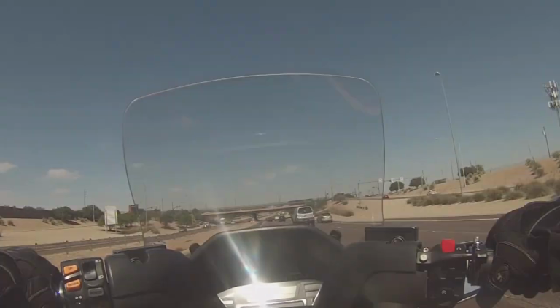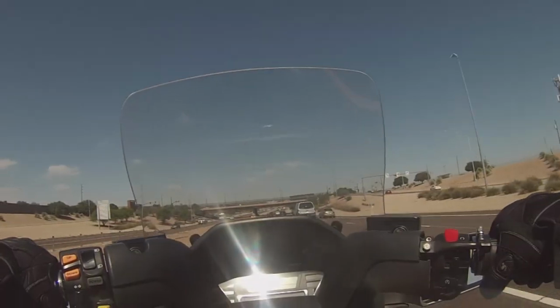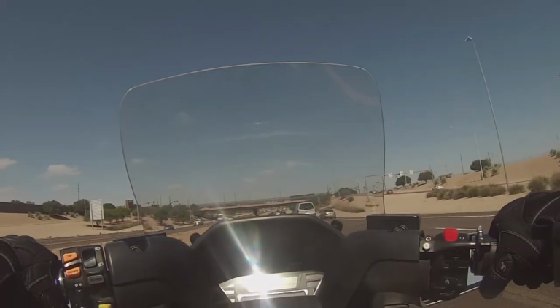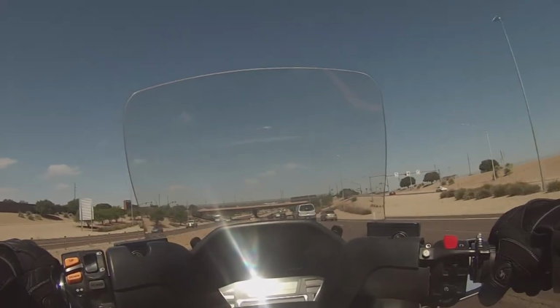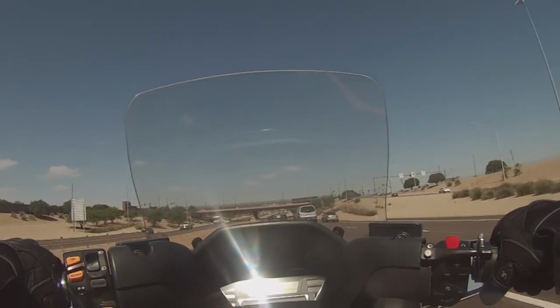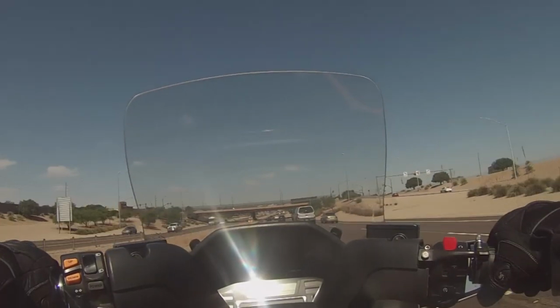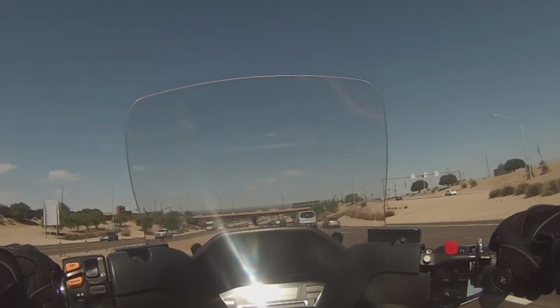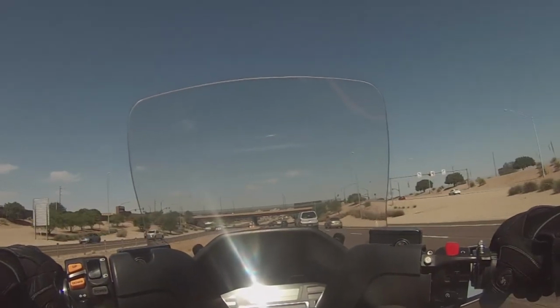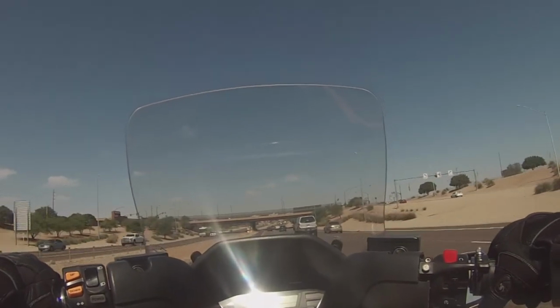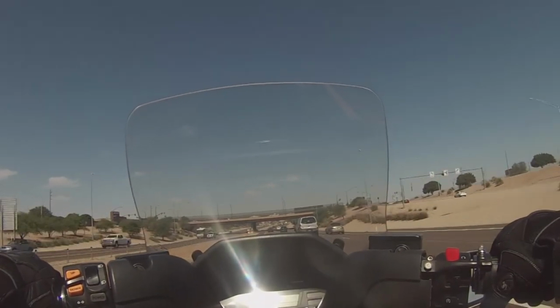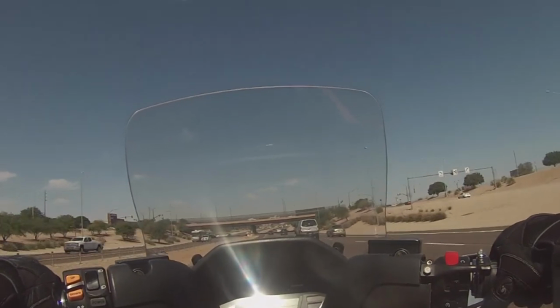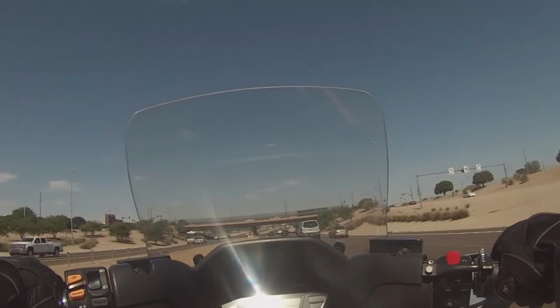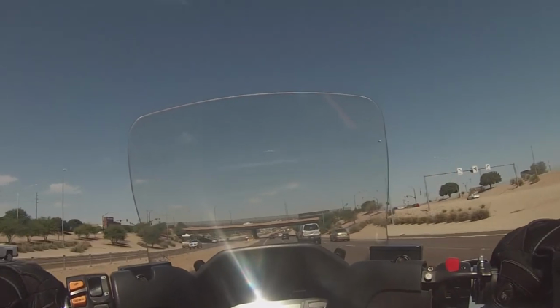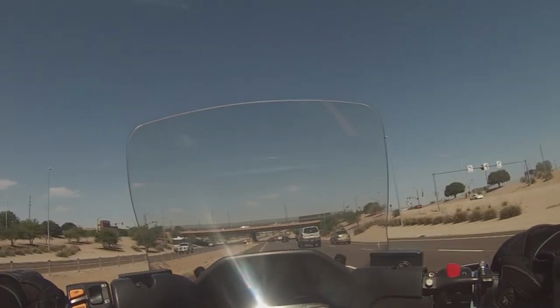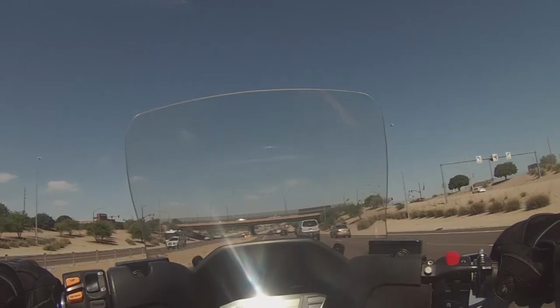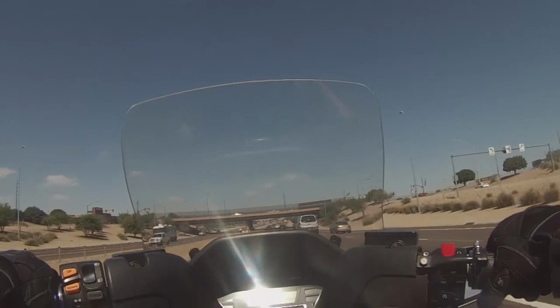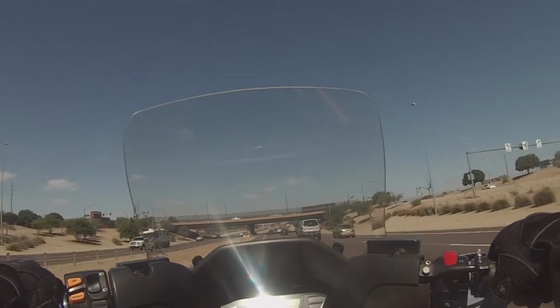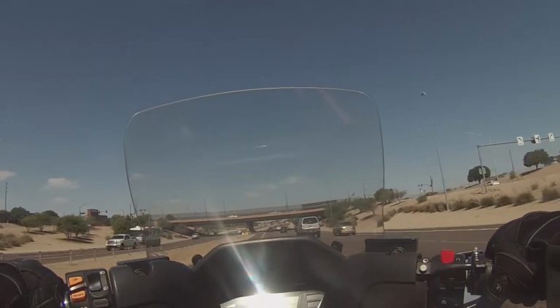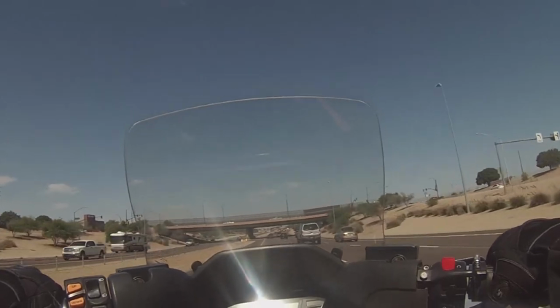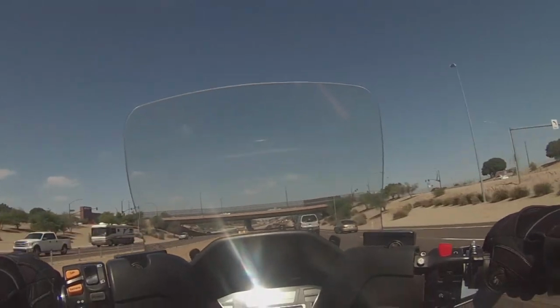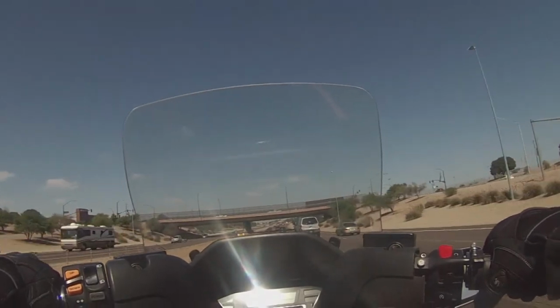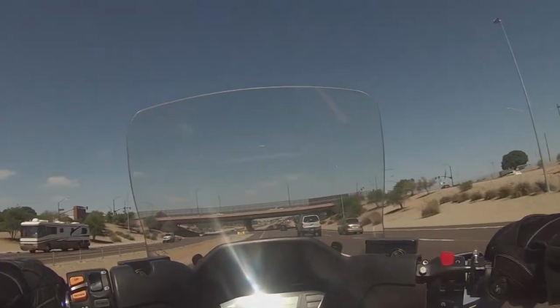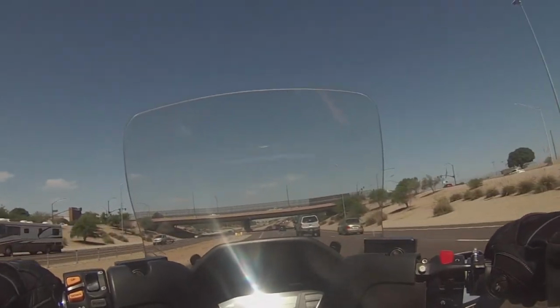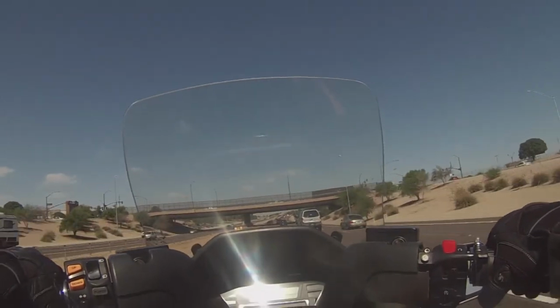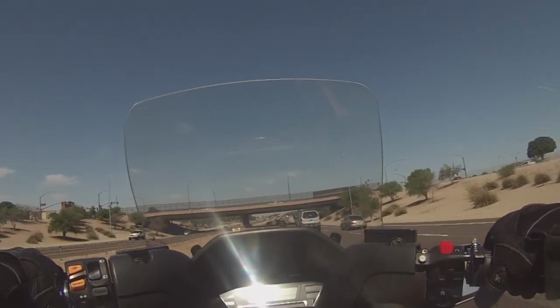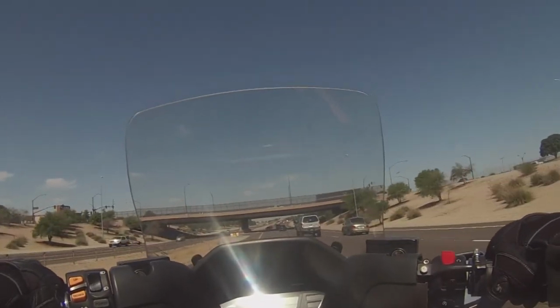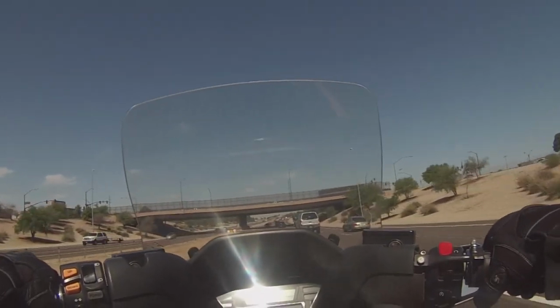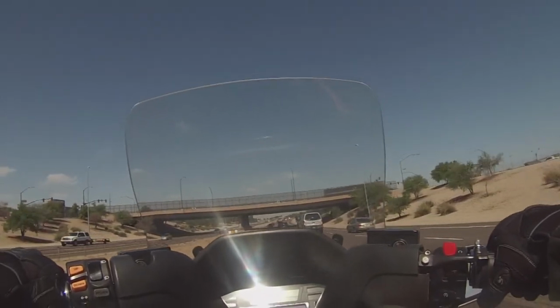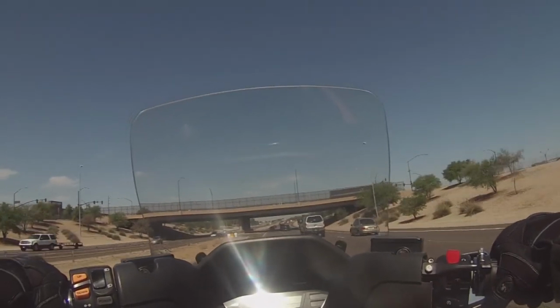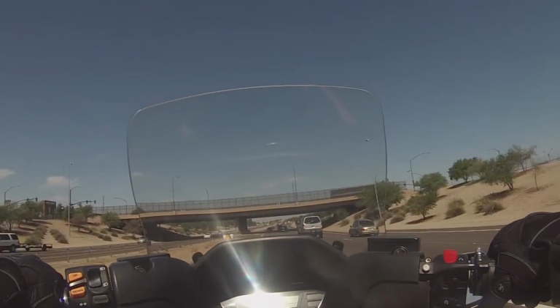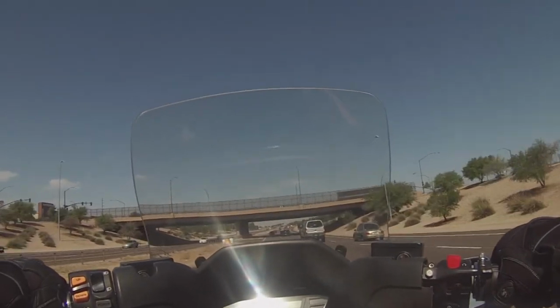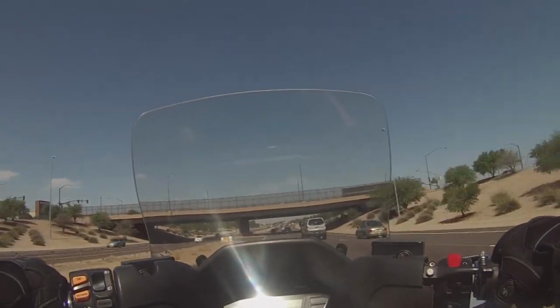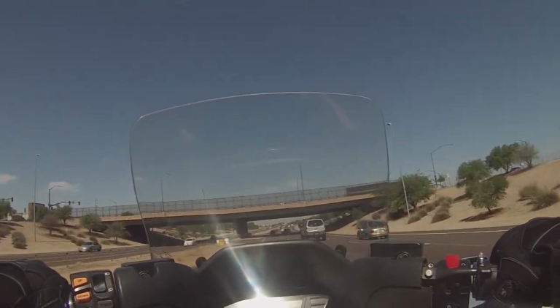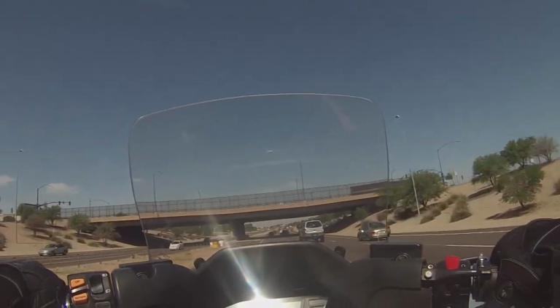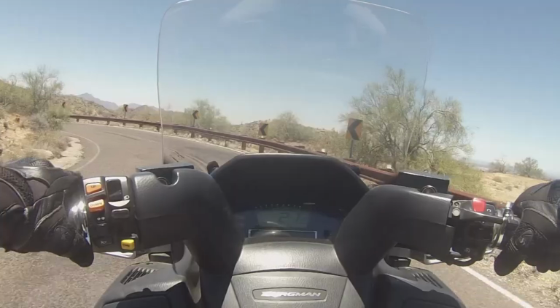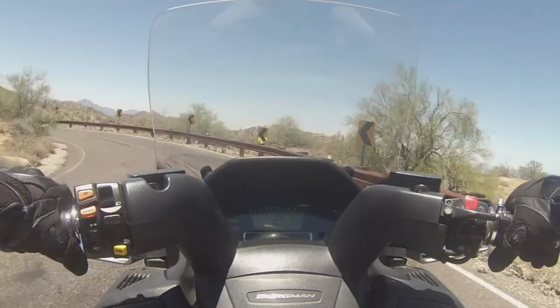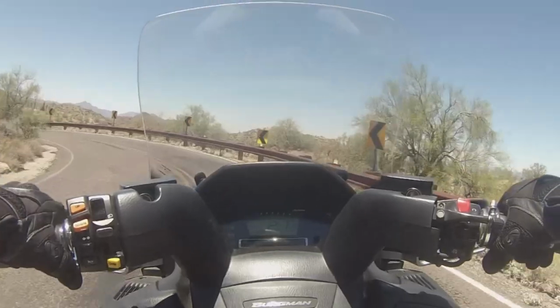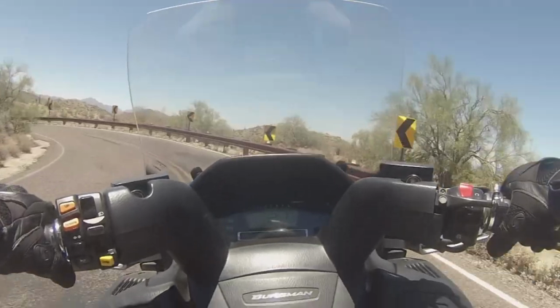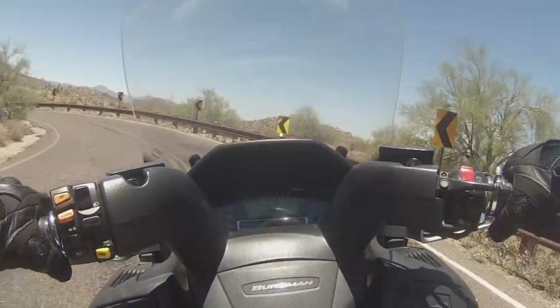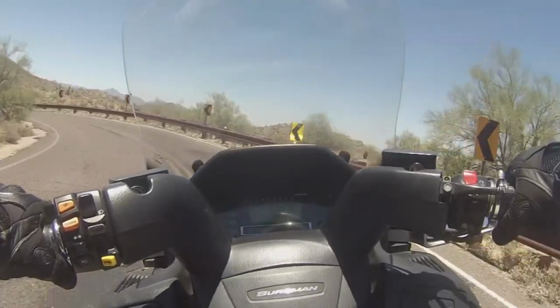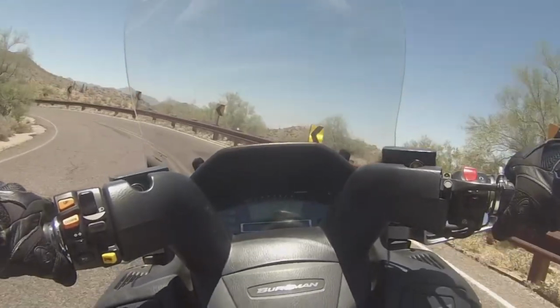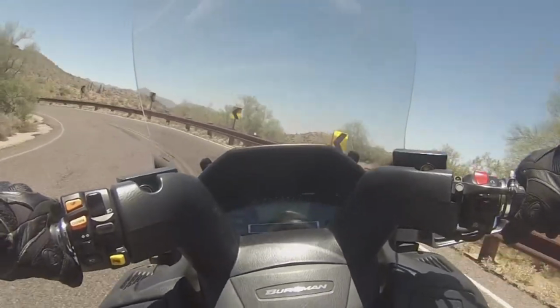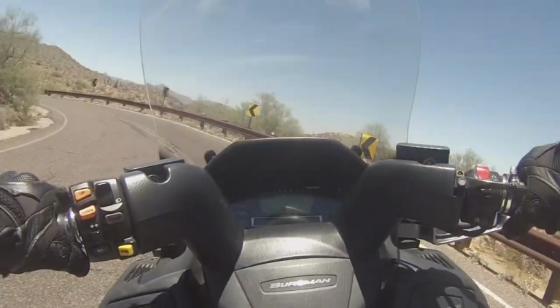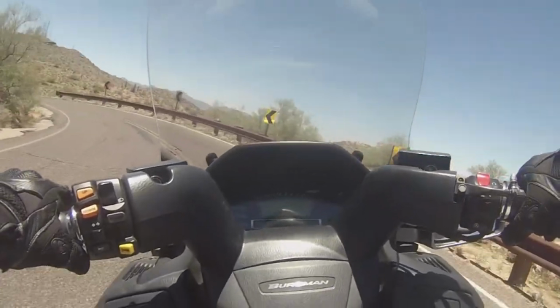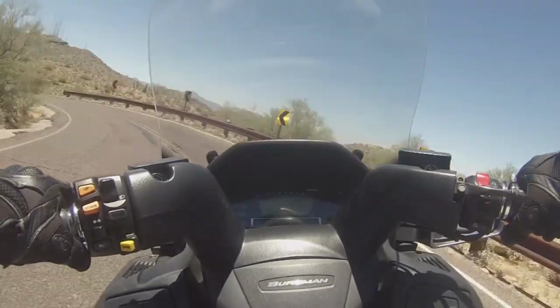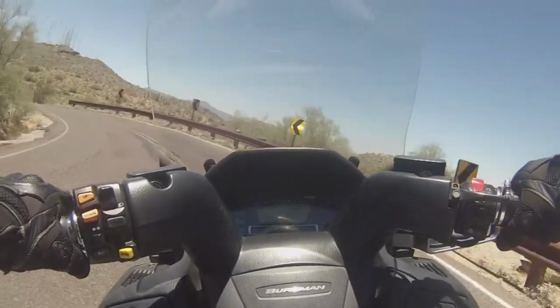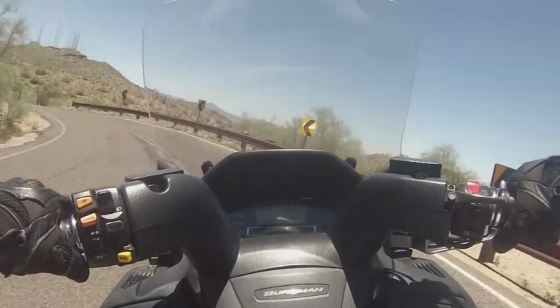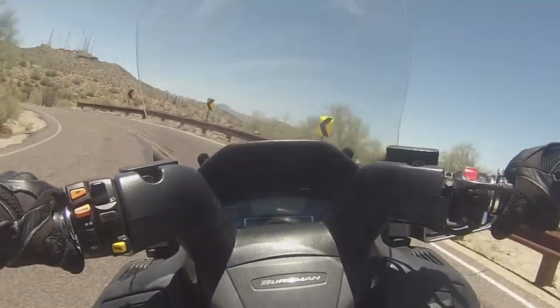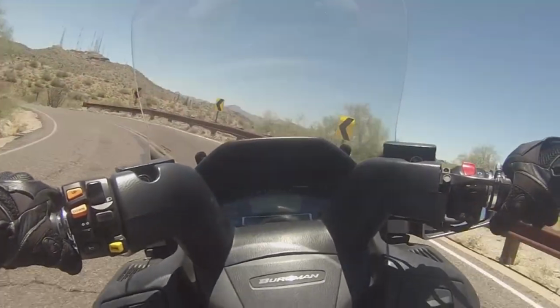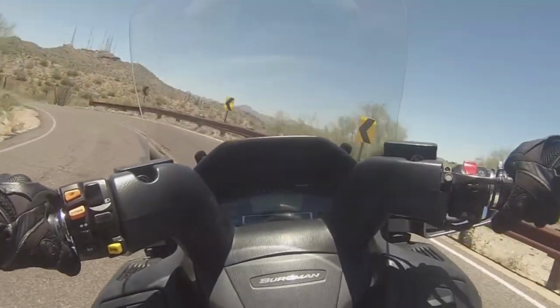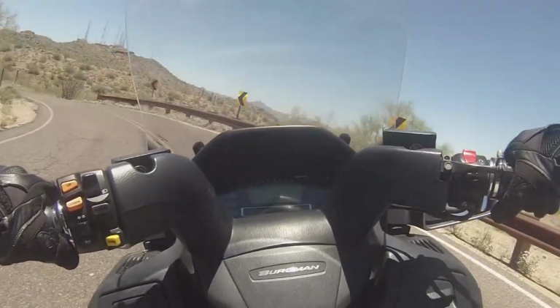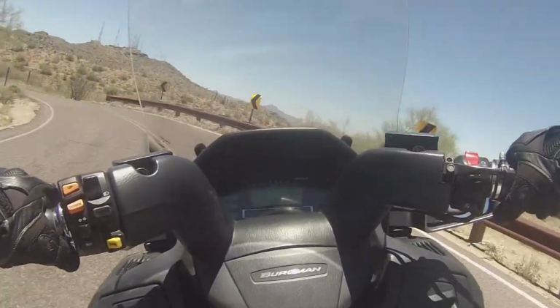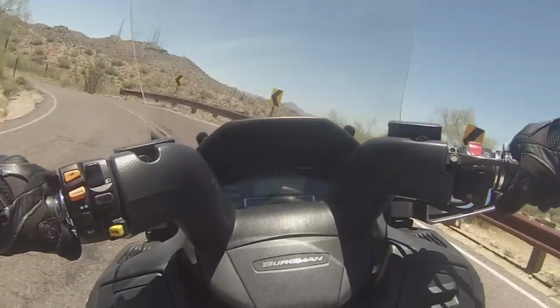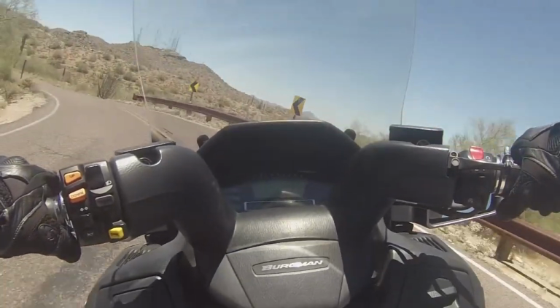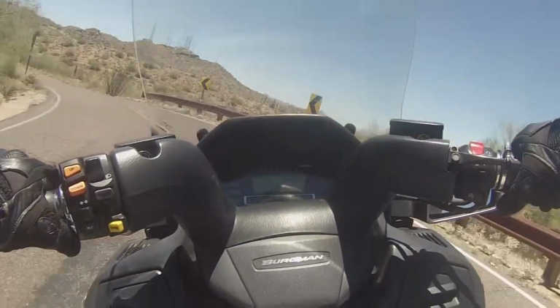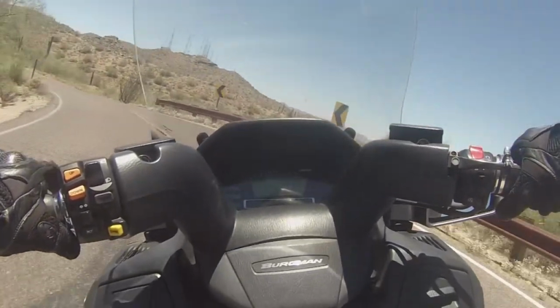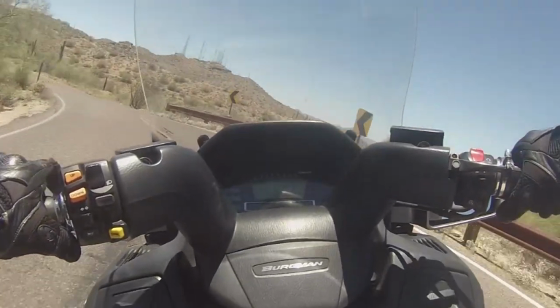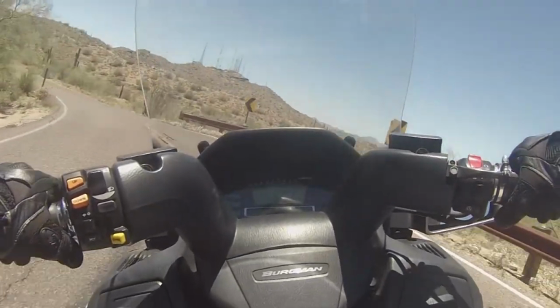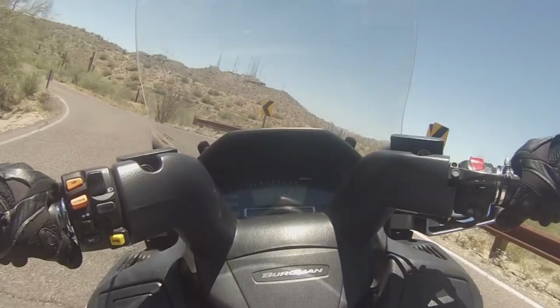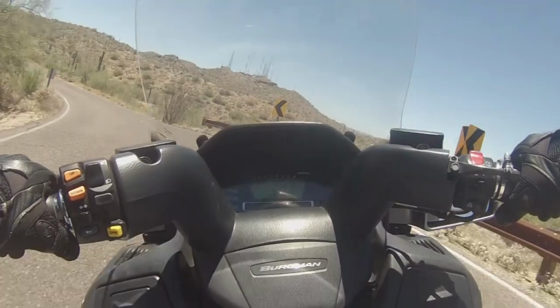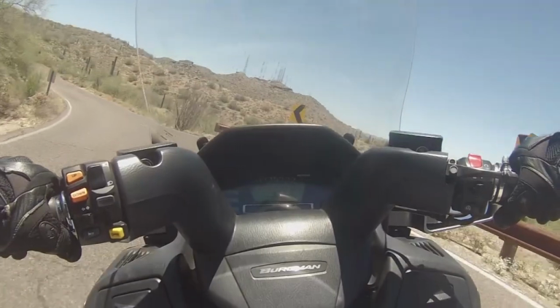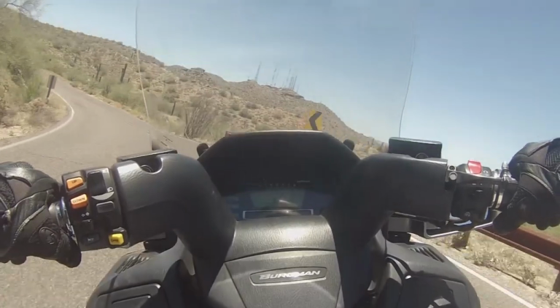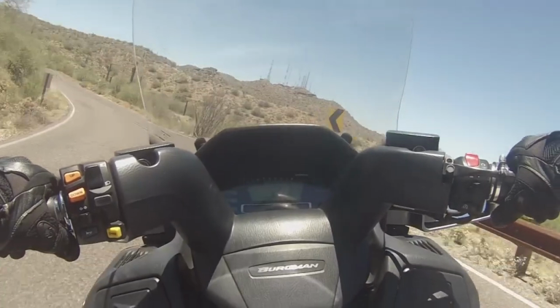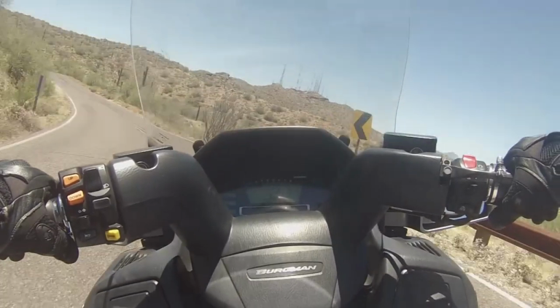It is good for up to 90 to 100 miles an hour, but I don't think you're gonna do that on this. You're gonna sit back, you're gonna relax, and you're gonna enjoy this scooter for what it is.